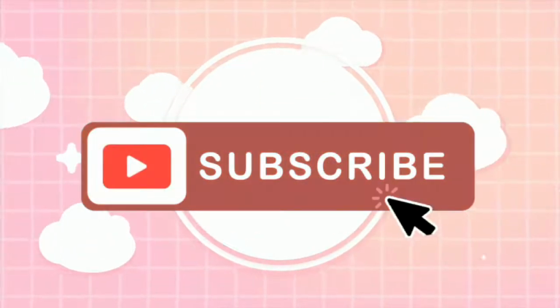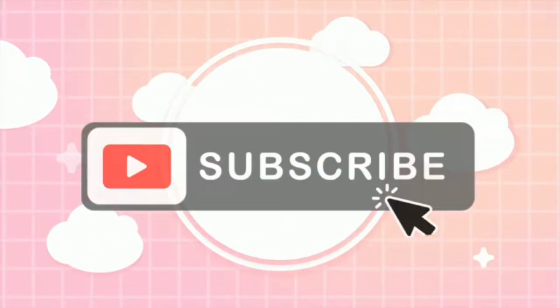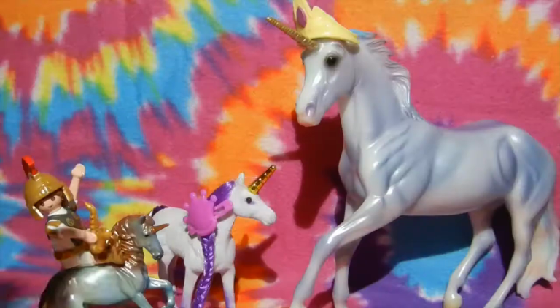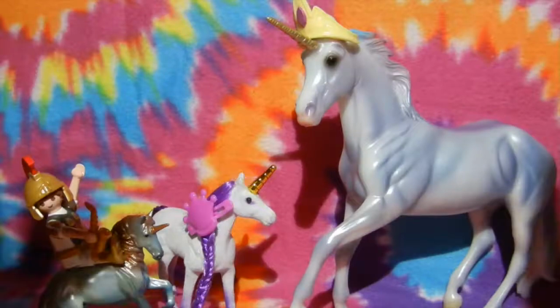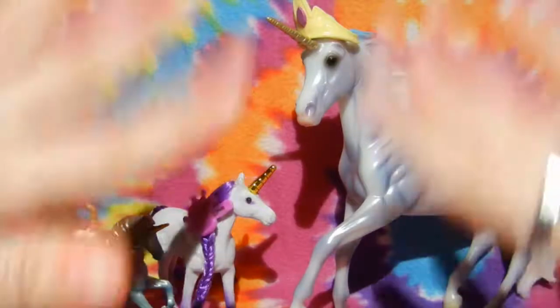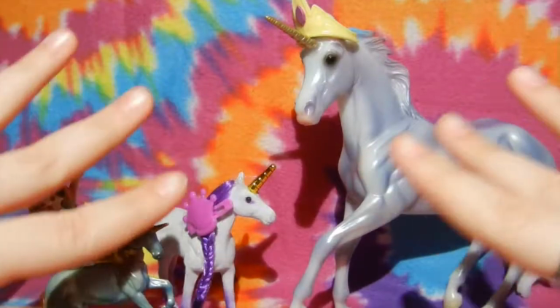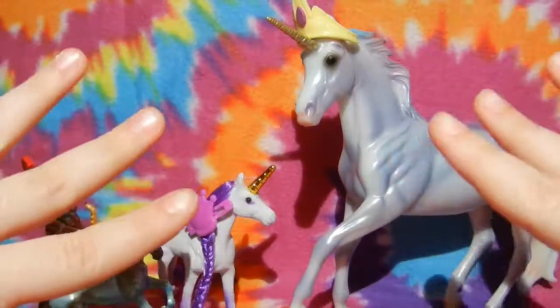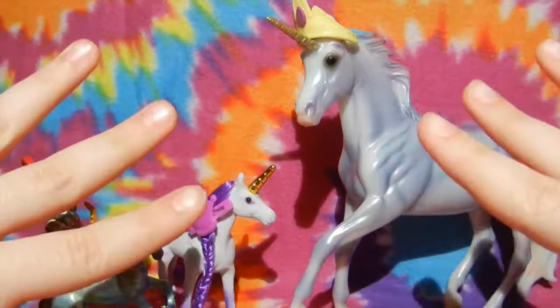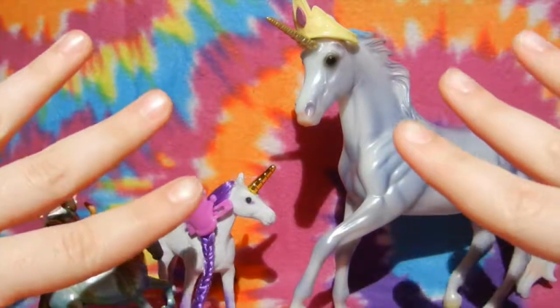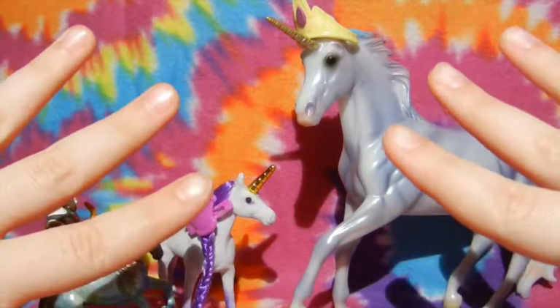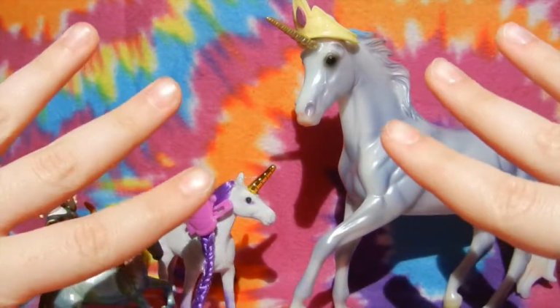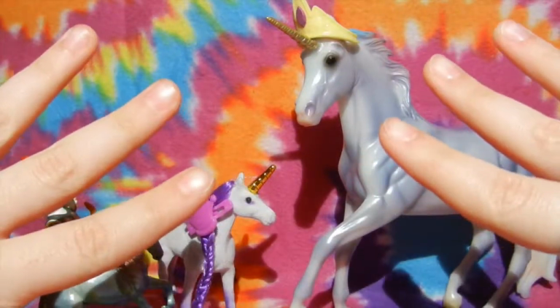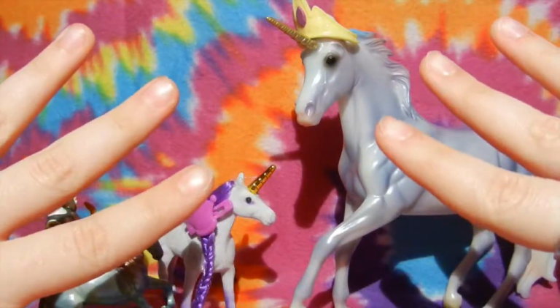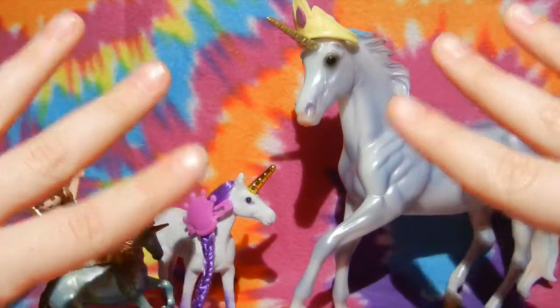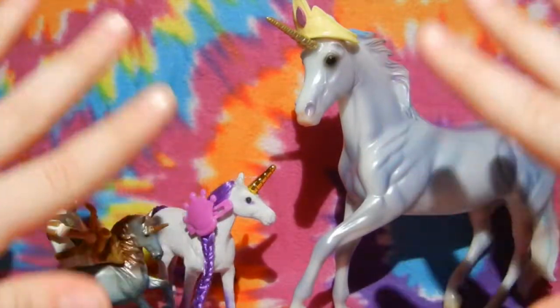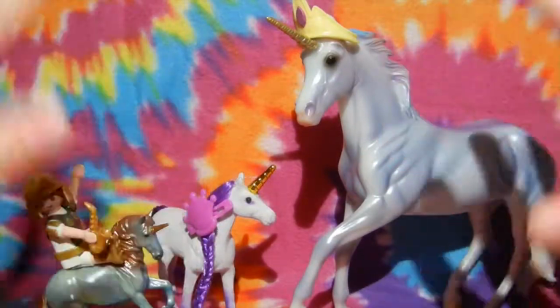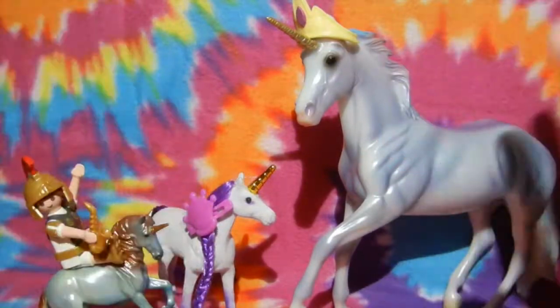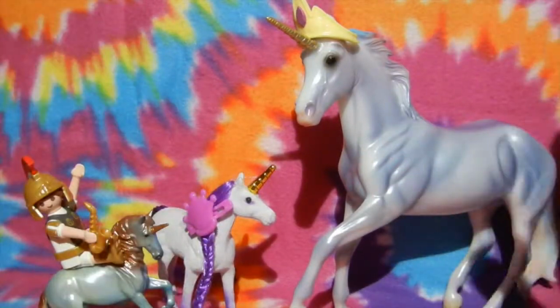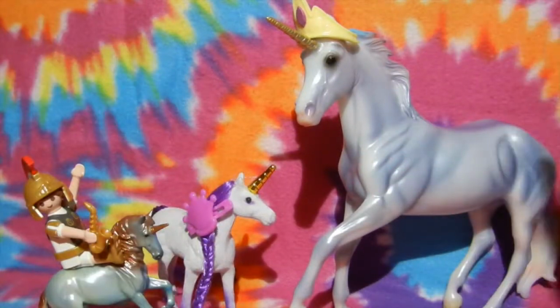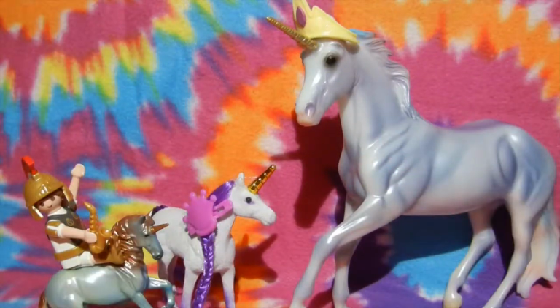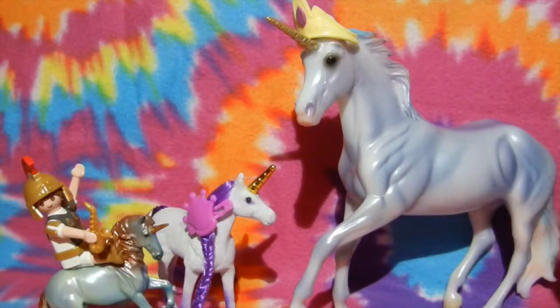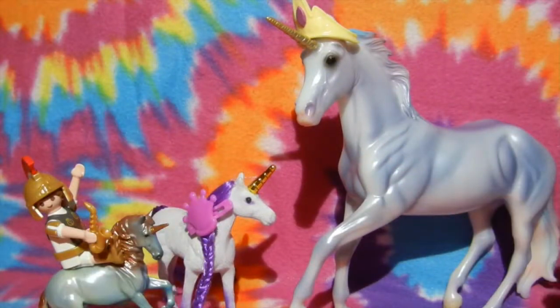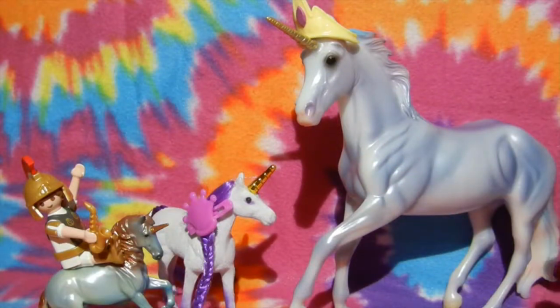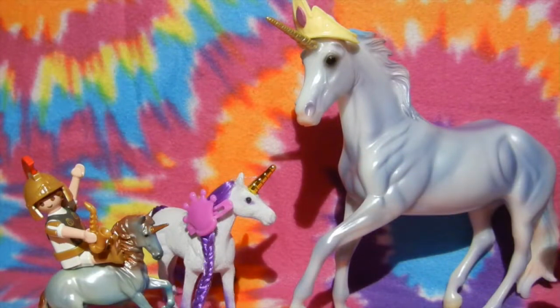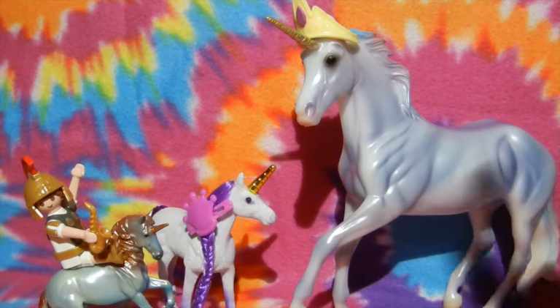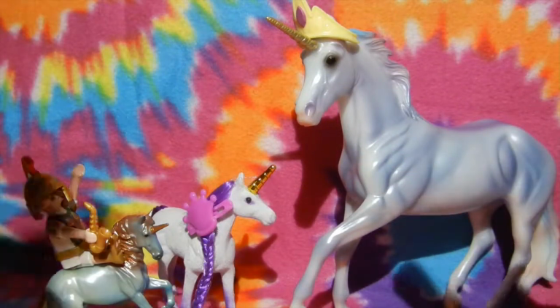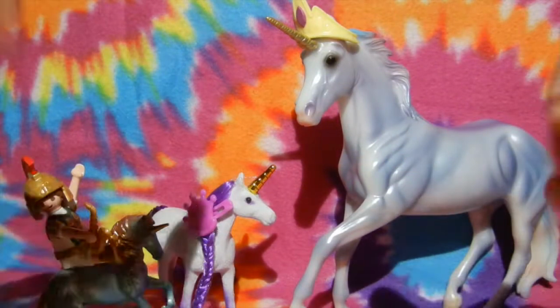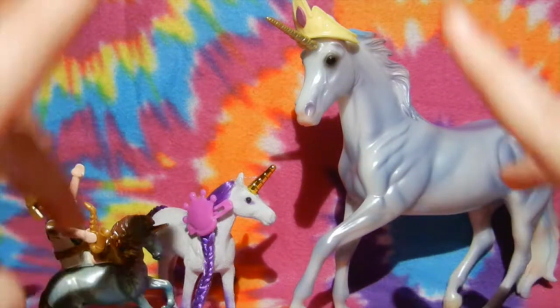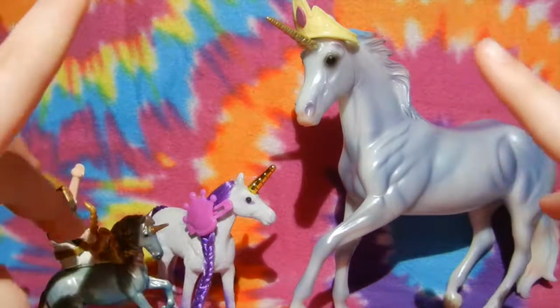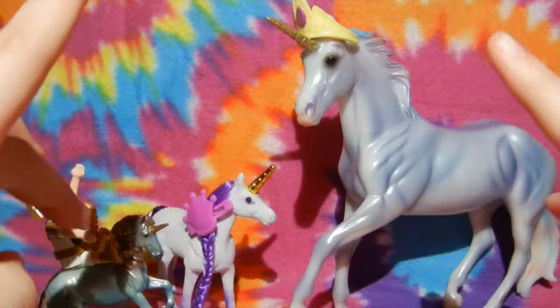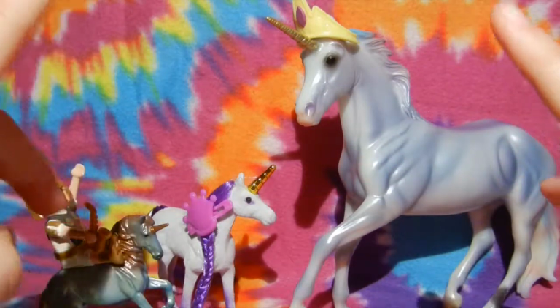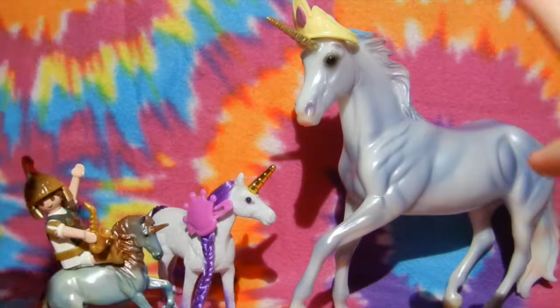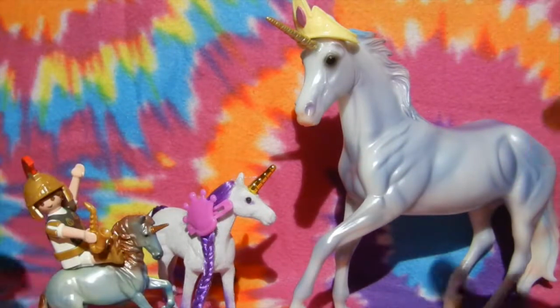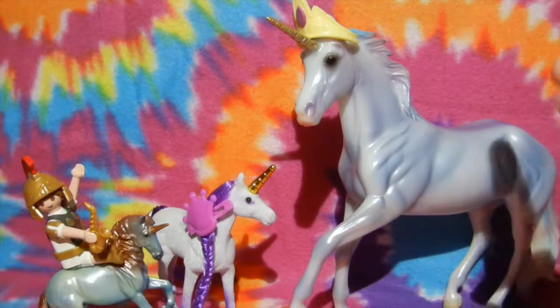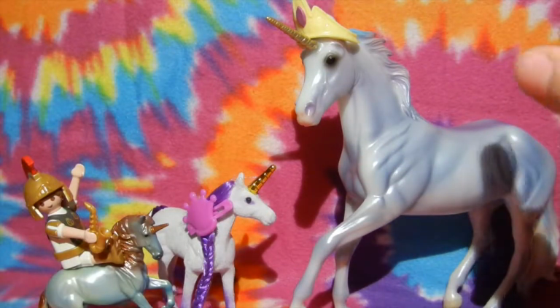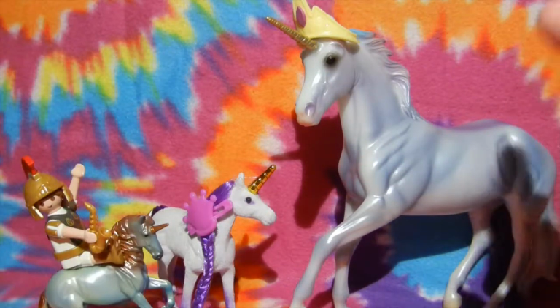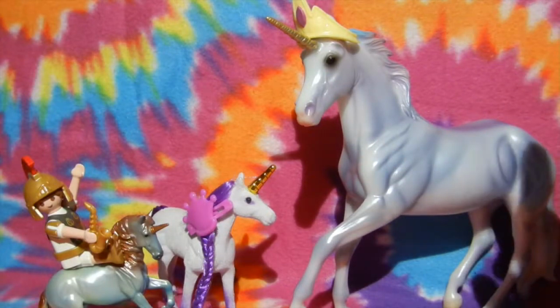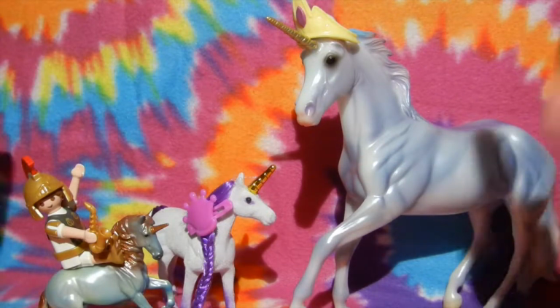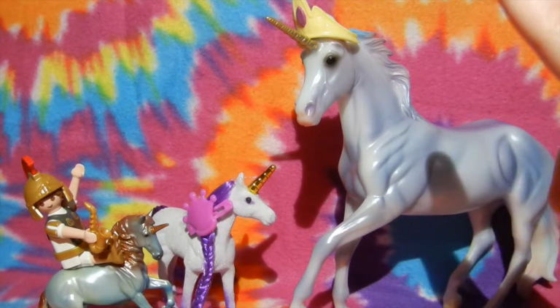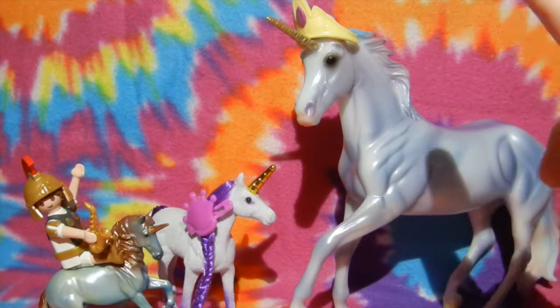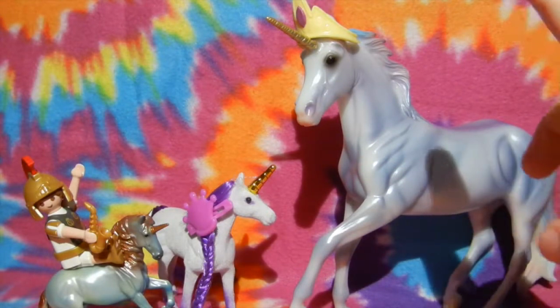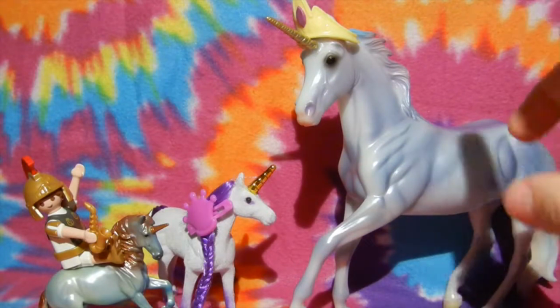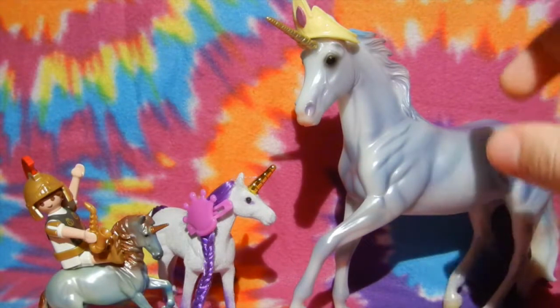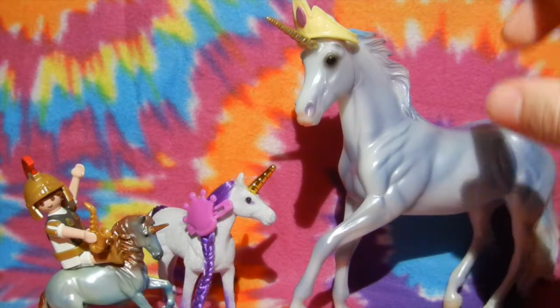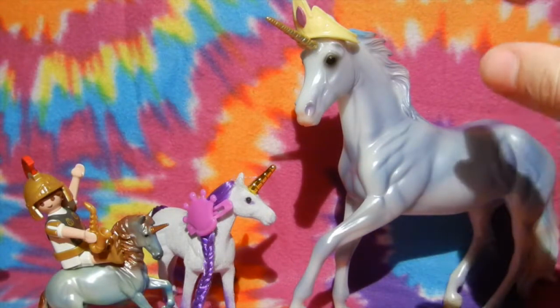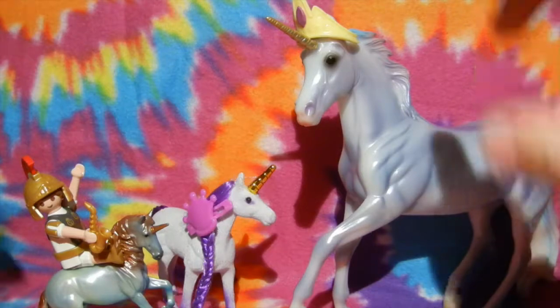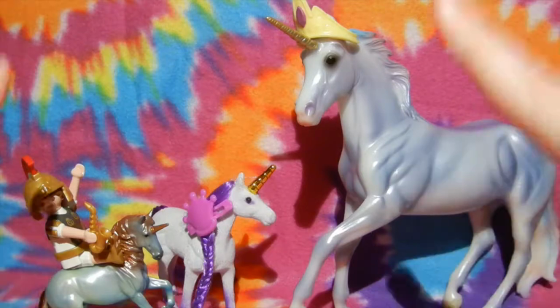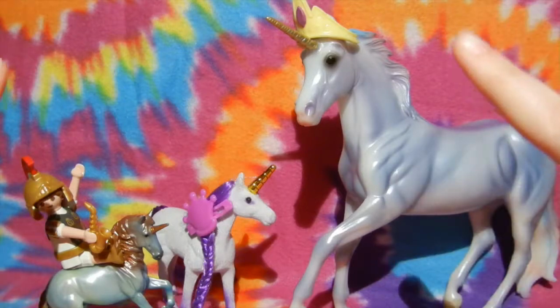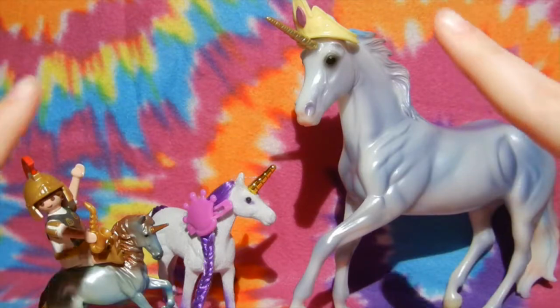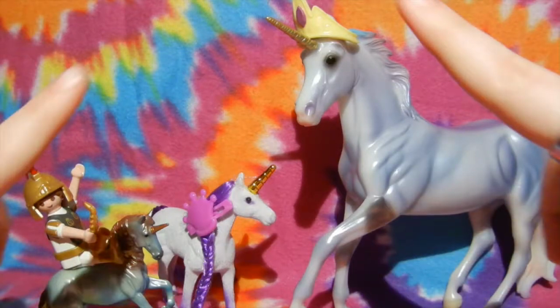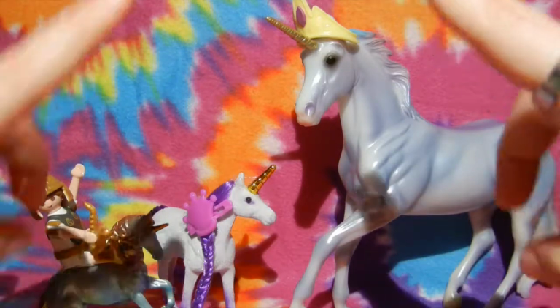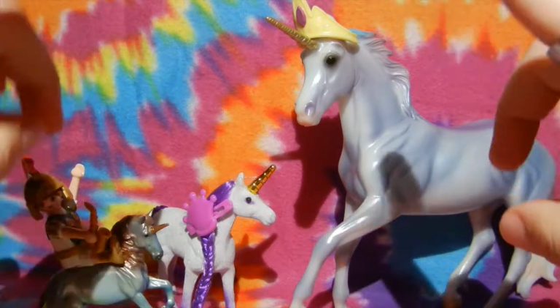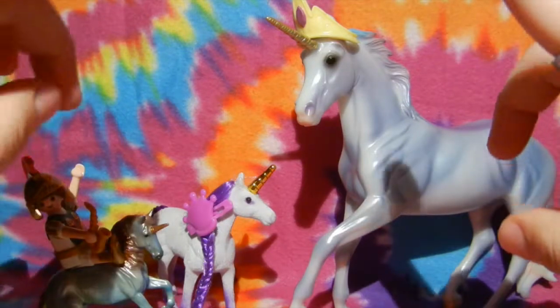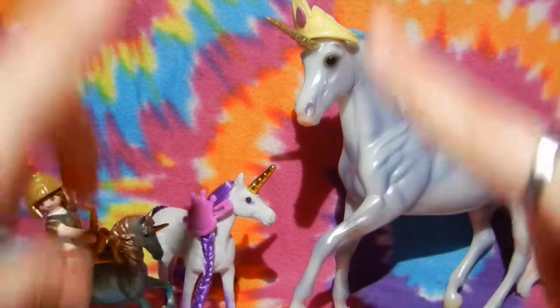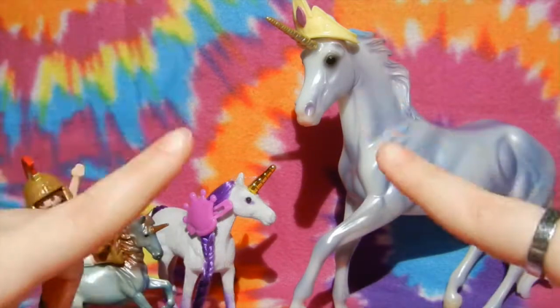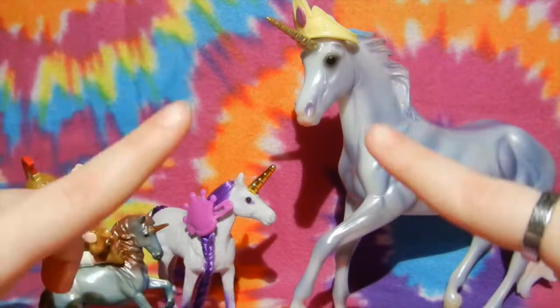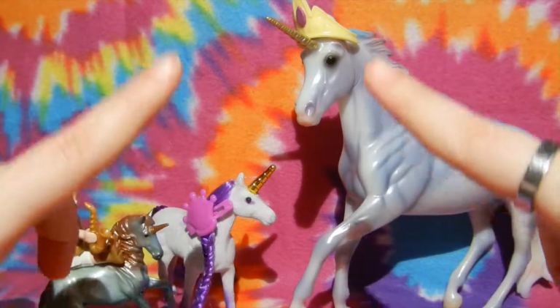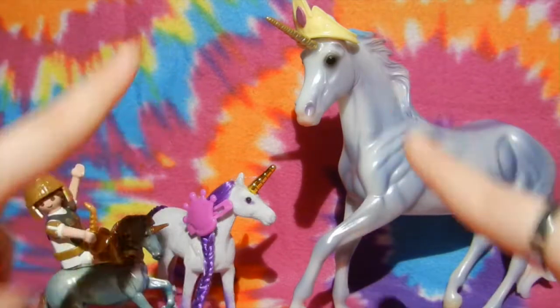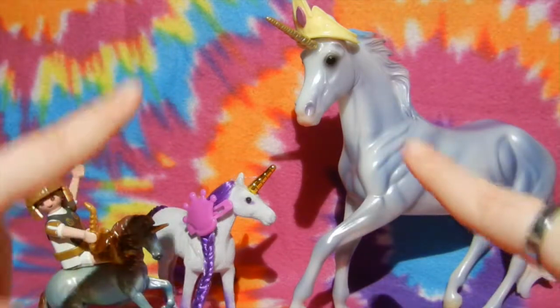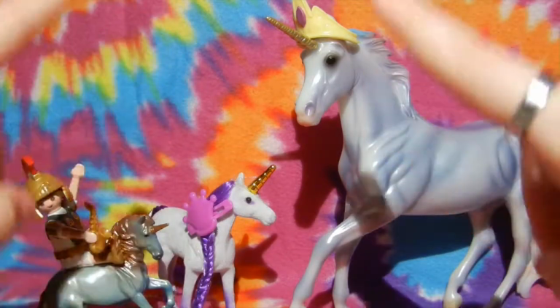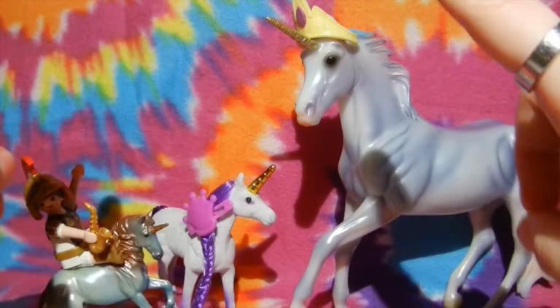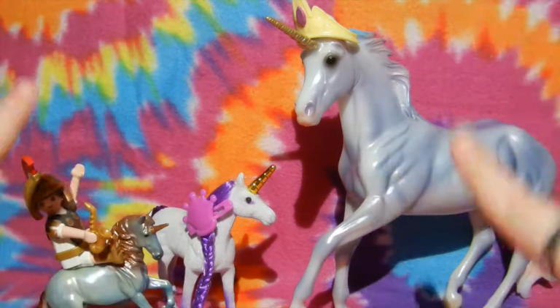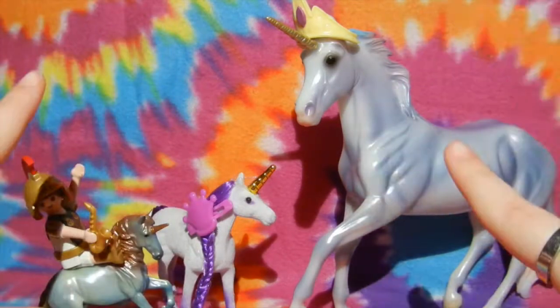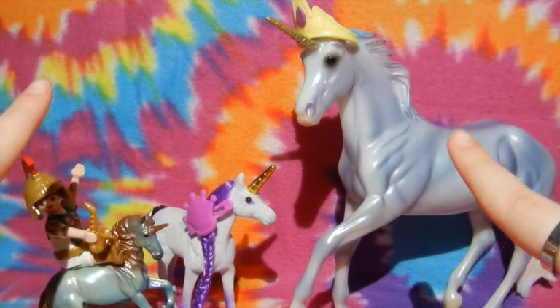What is up, Horse Crazy fans? It's me, Sadie, and I'm back with another Briar unboxing!